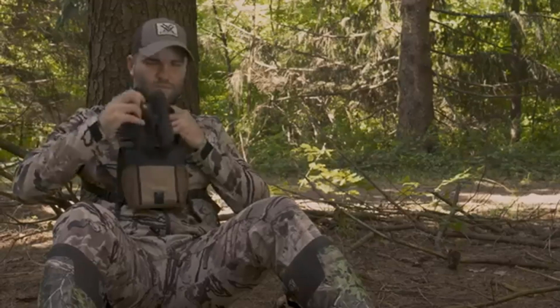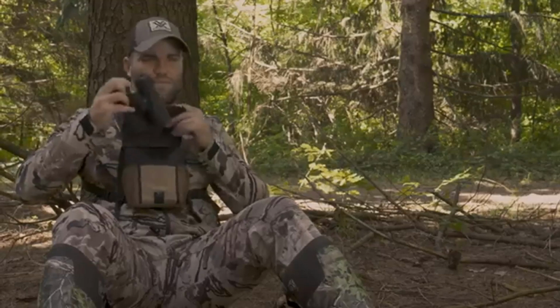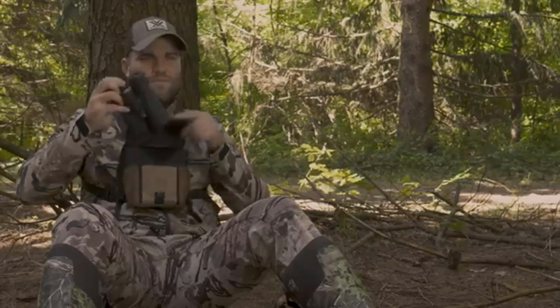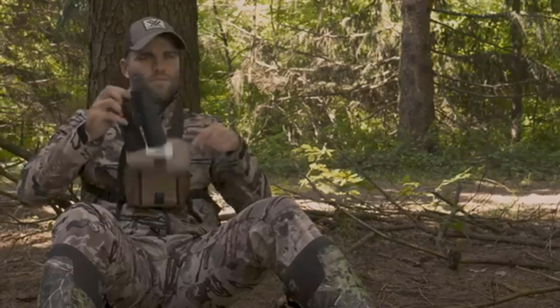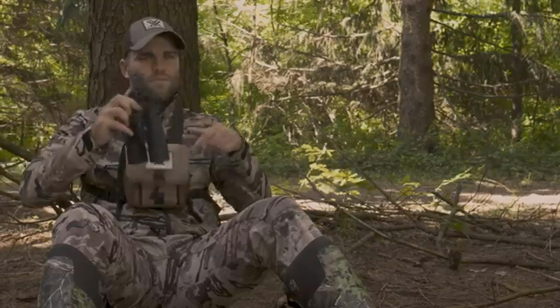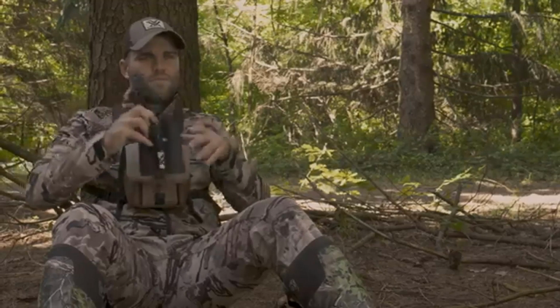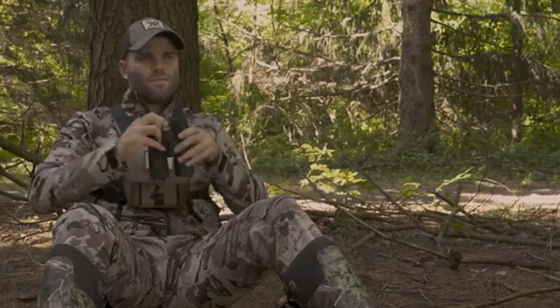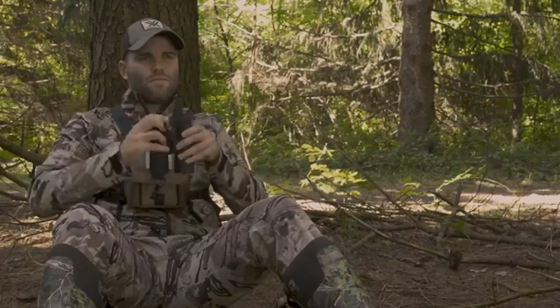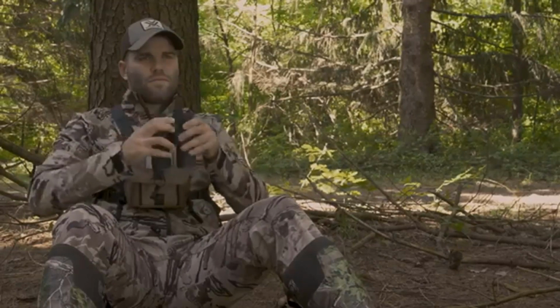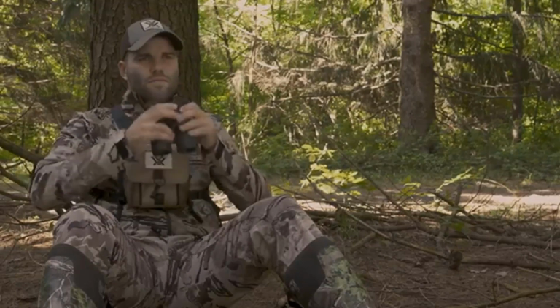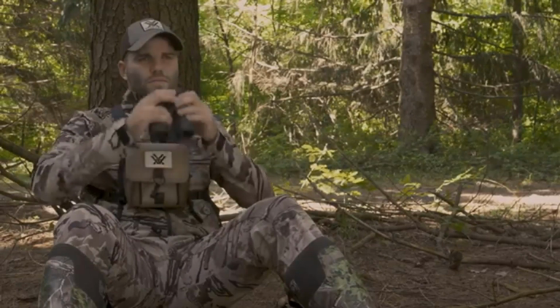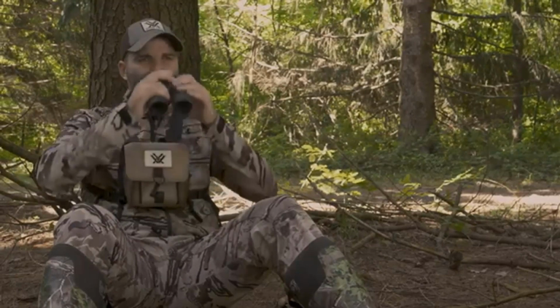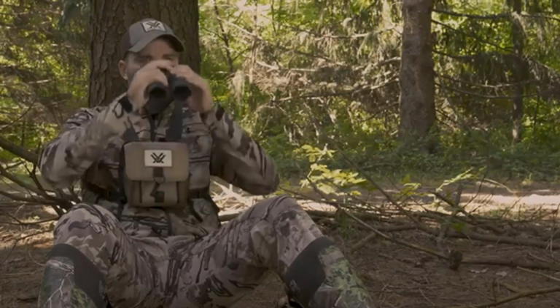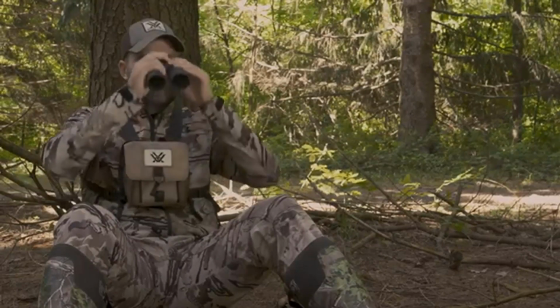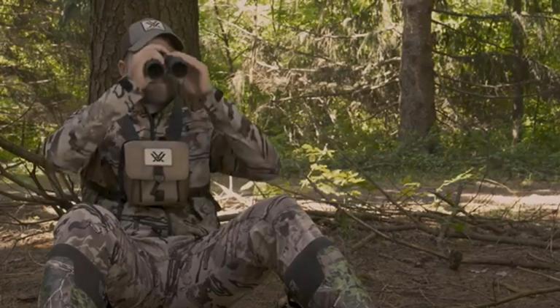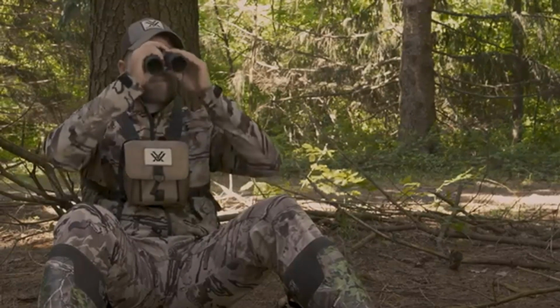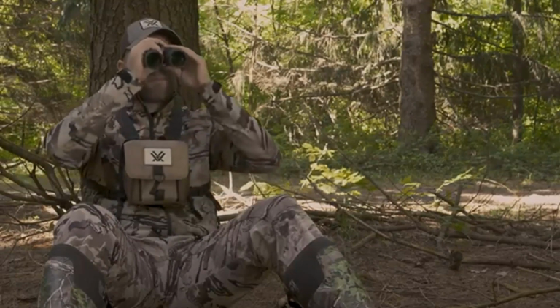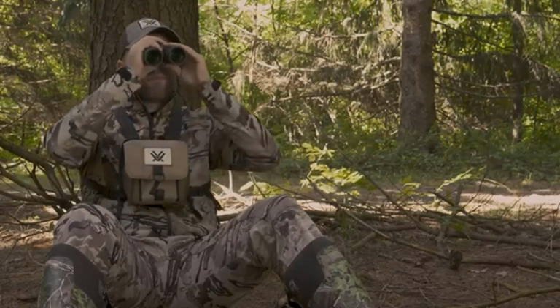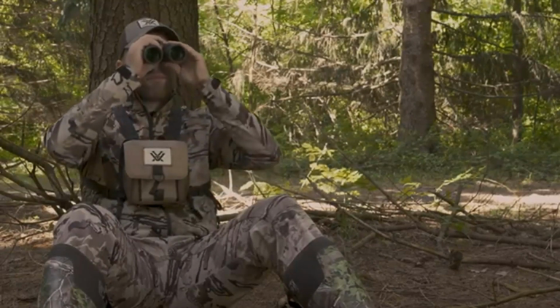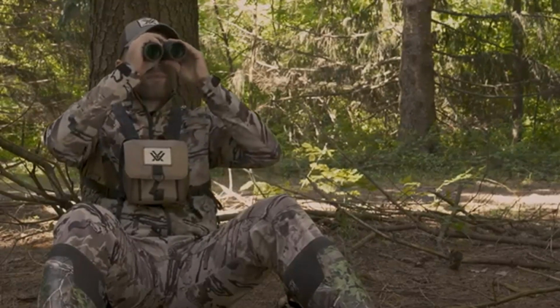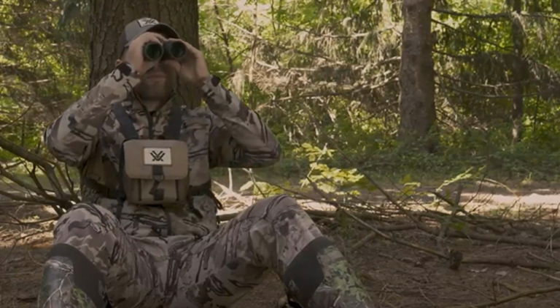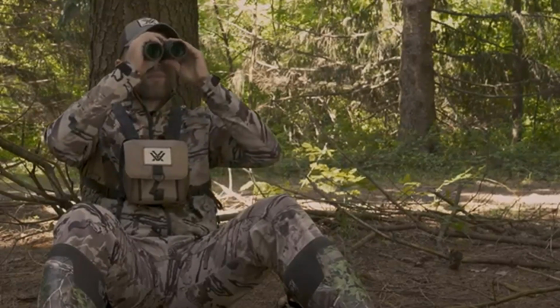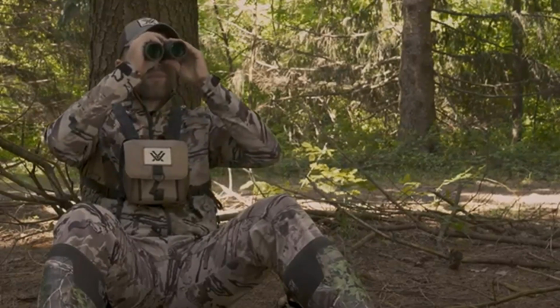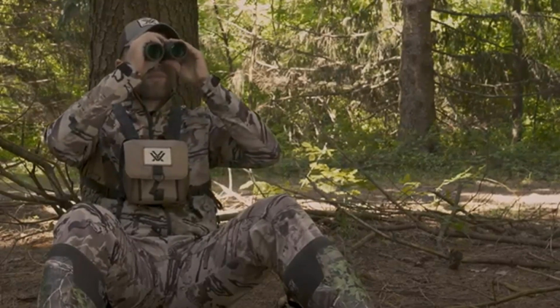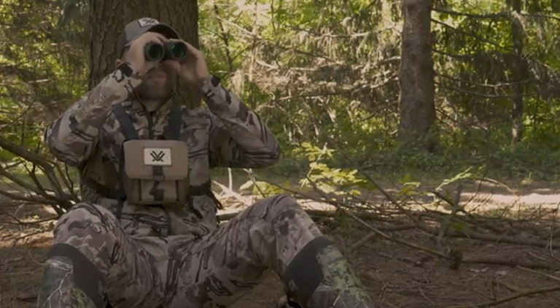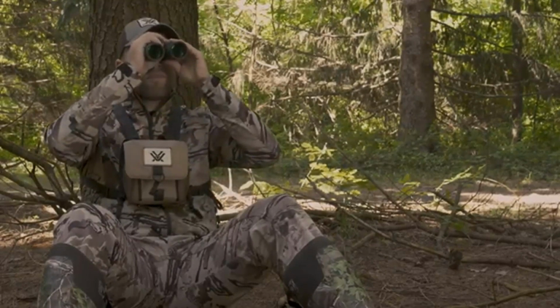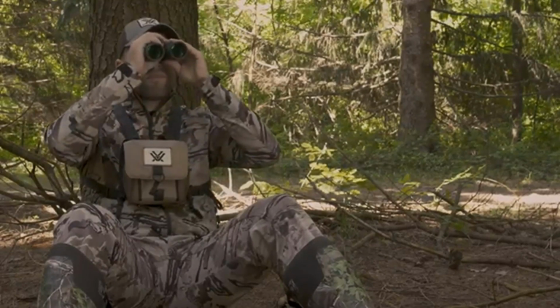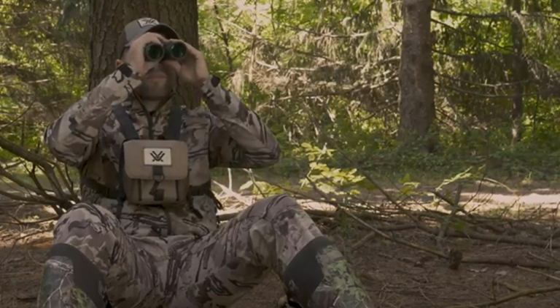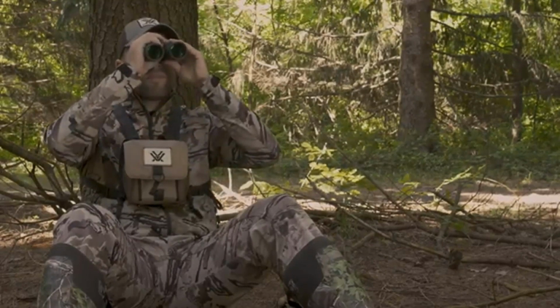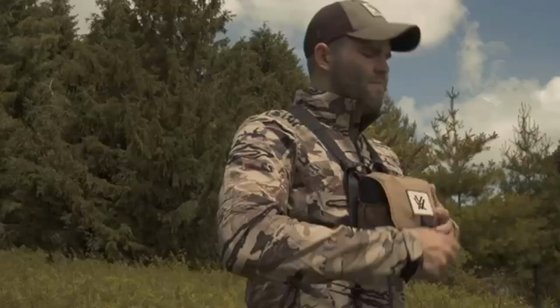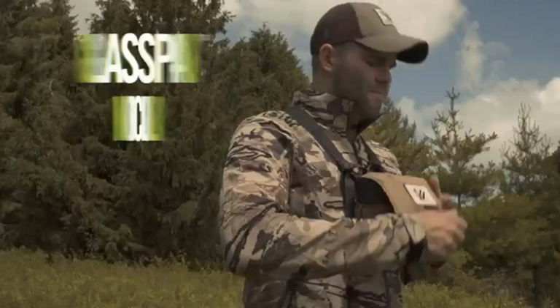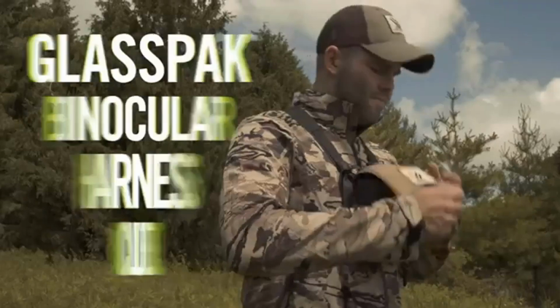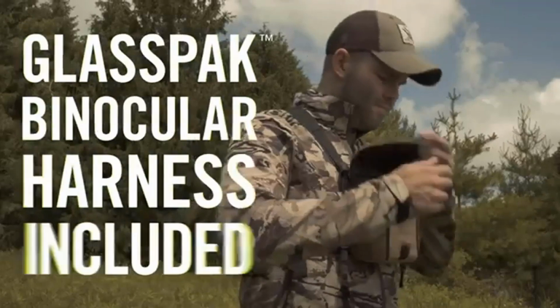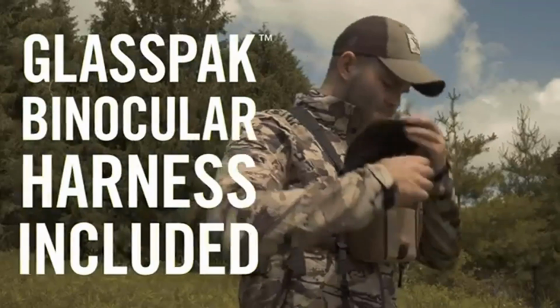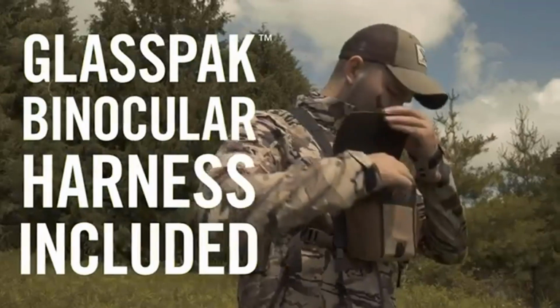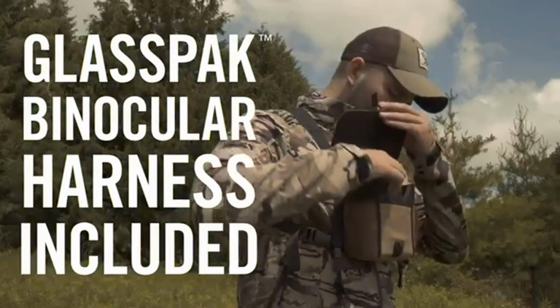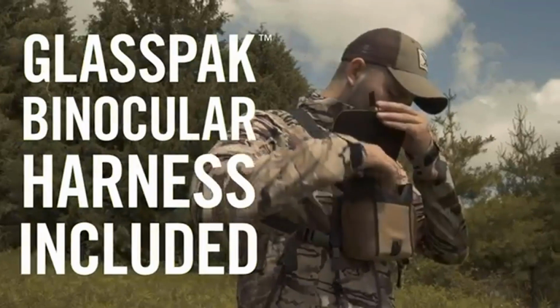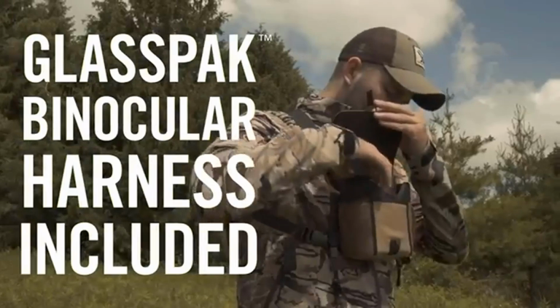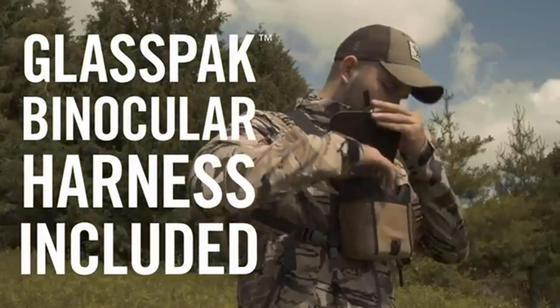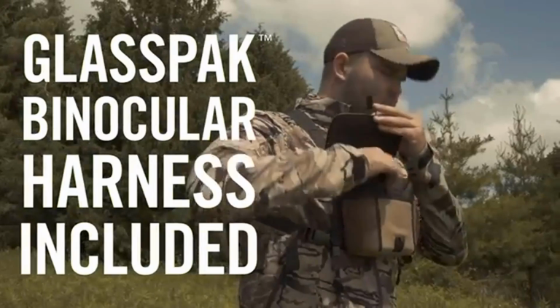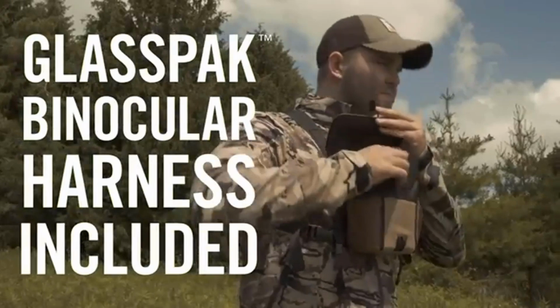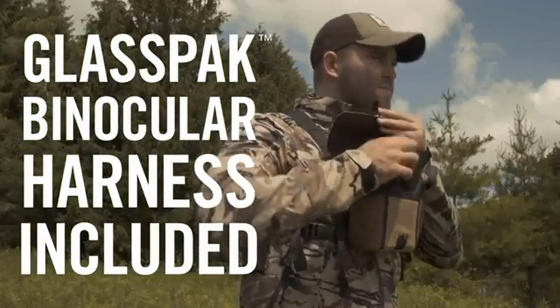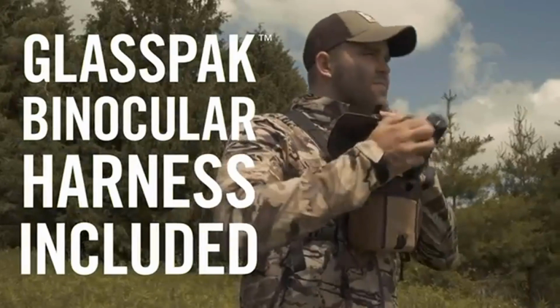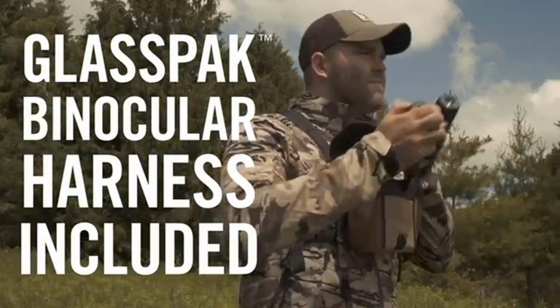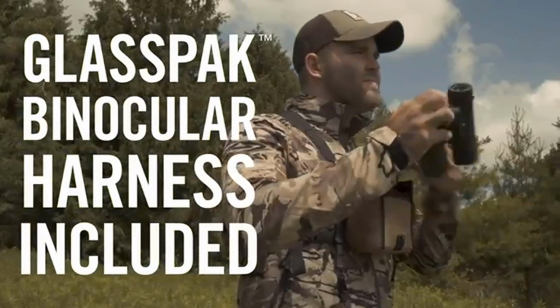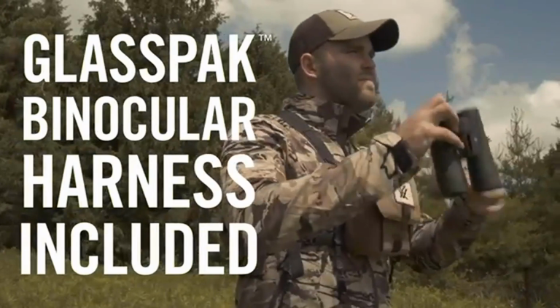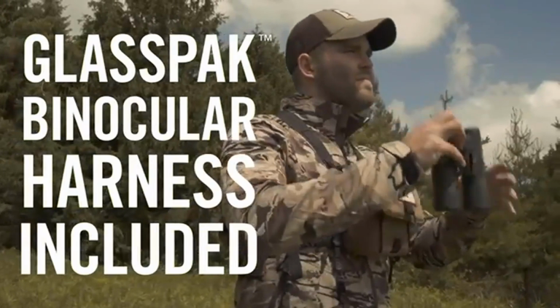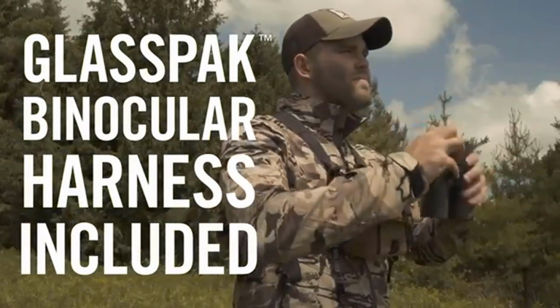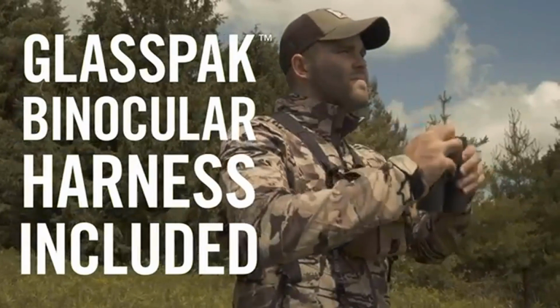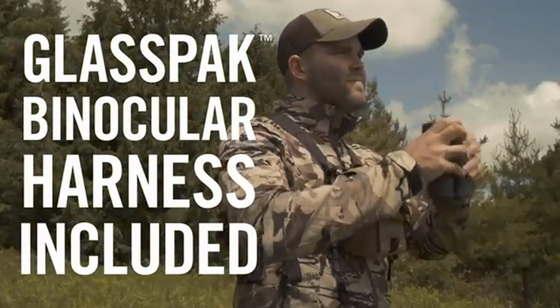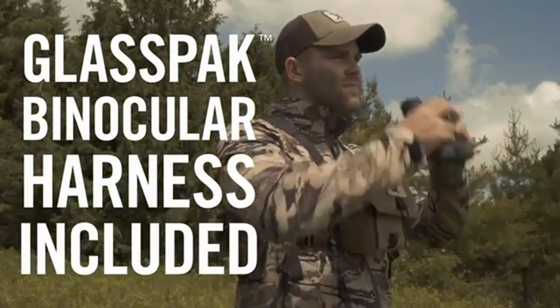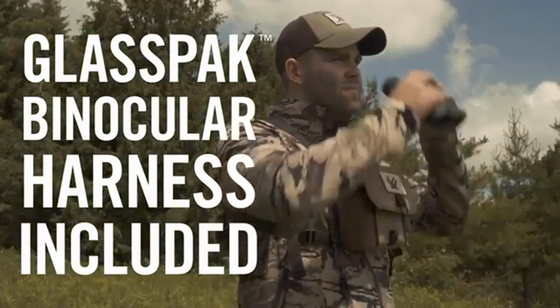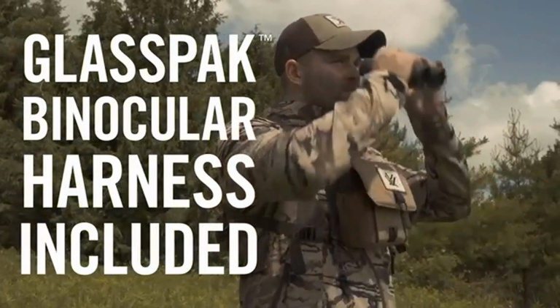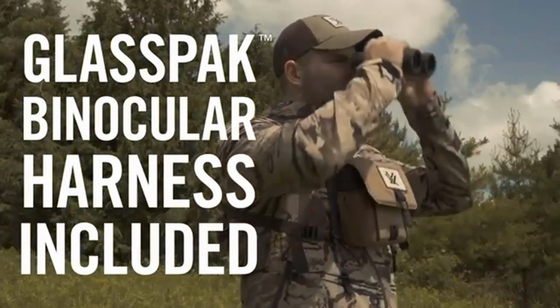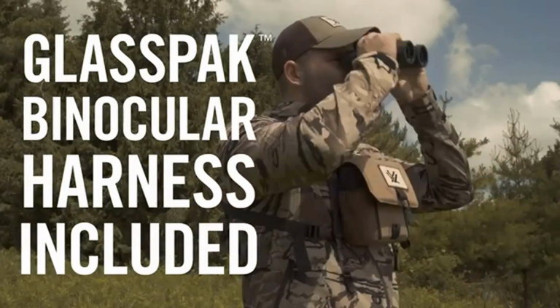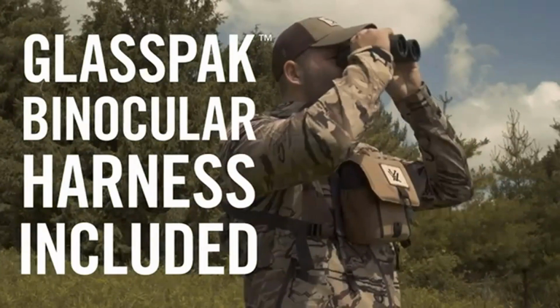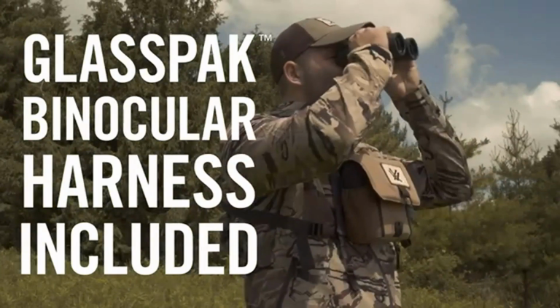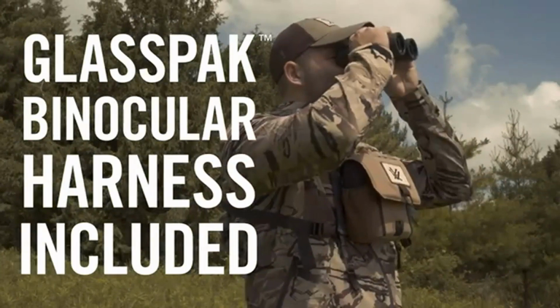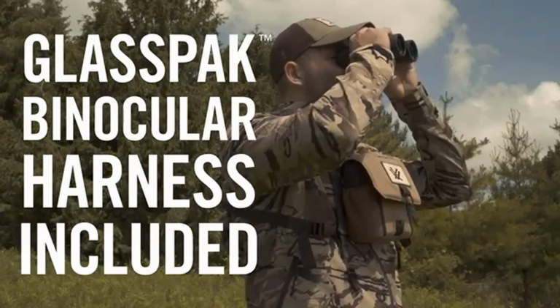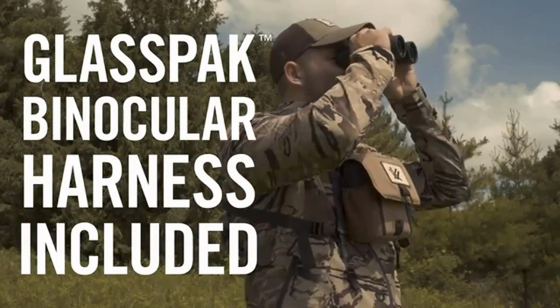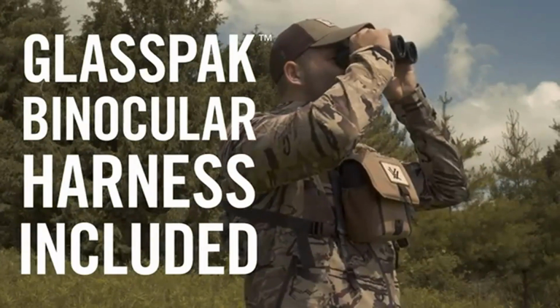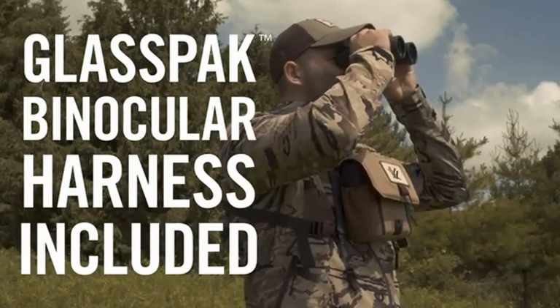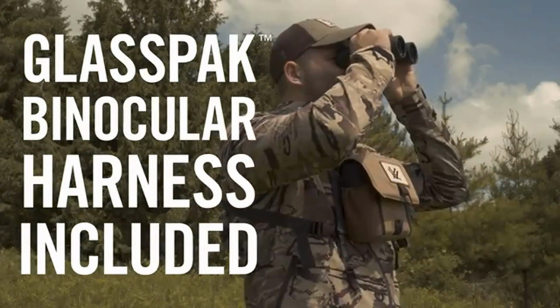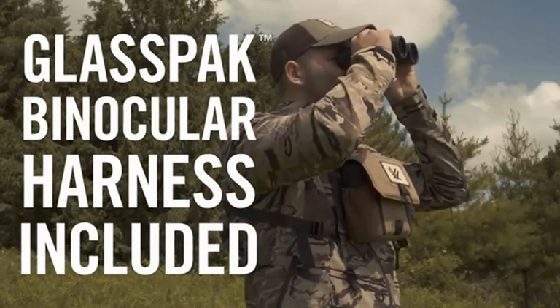Additionally, they come with Vortex's unlimited, unconditional lifetime VIP warranty for added peace of mind.